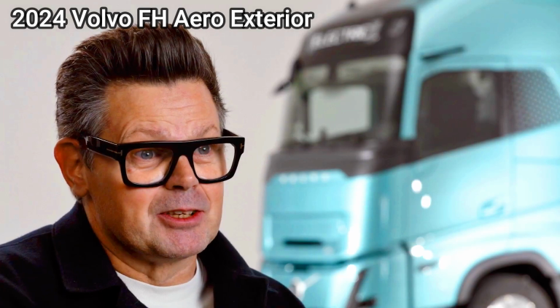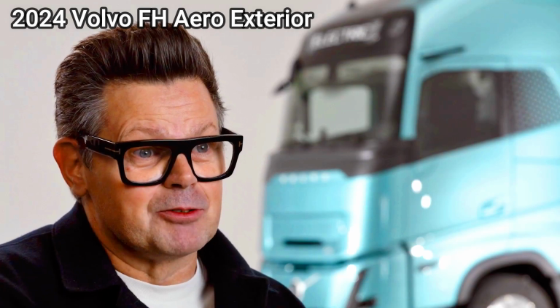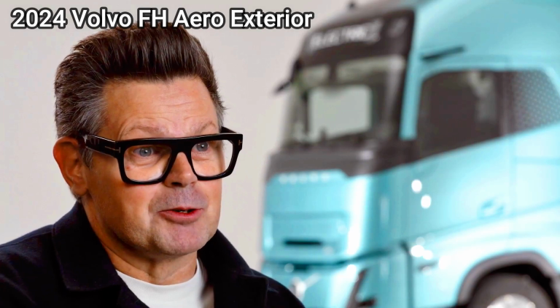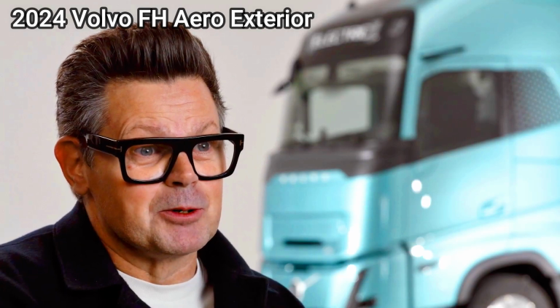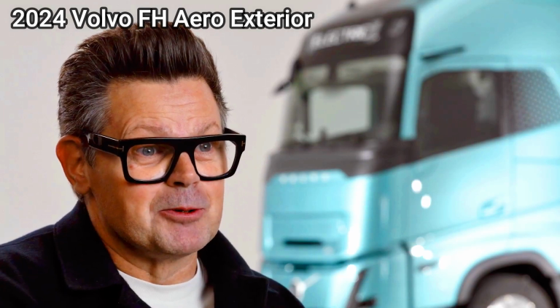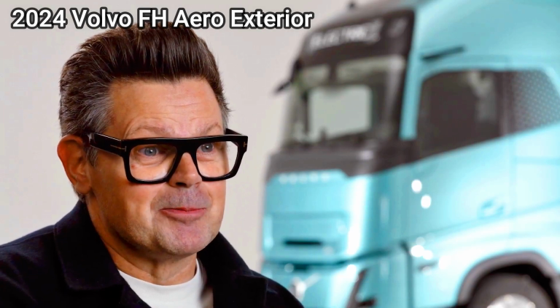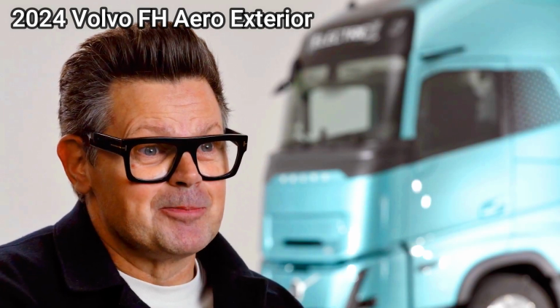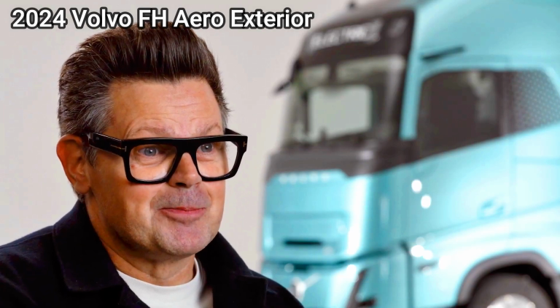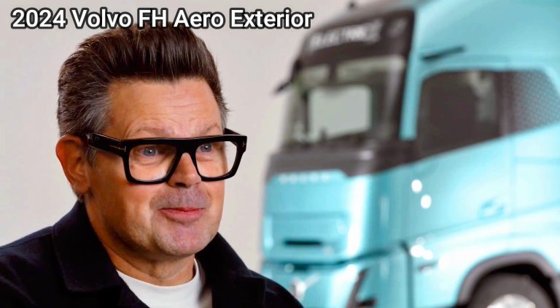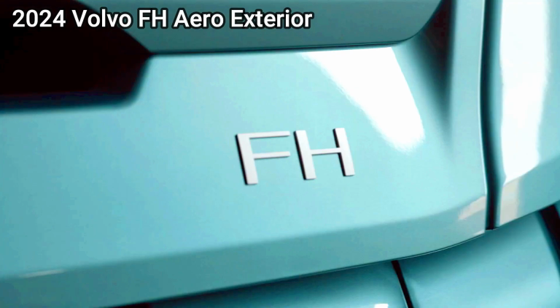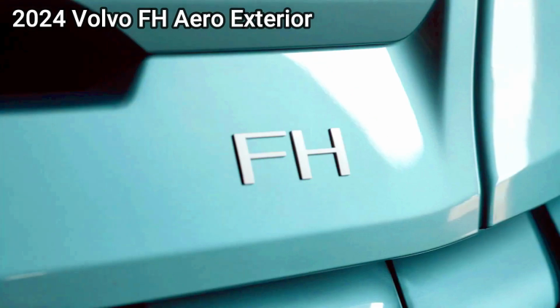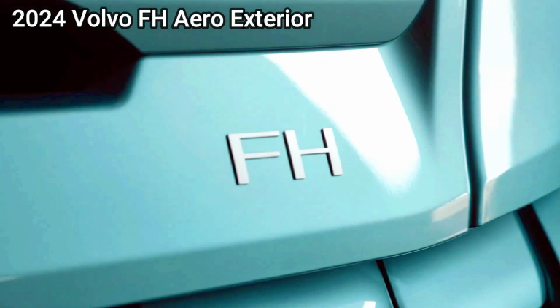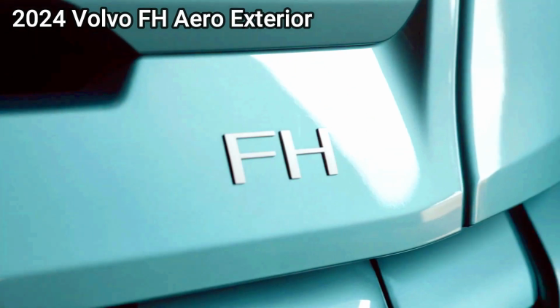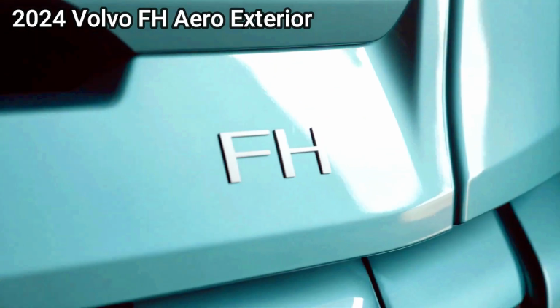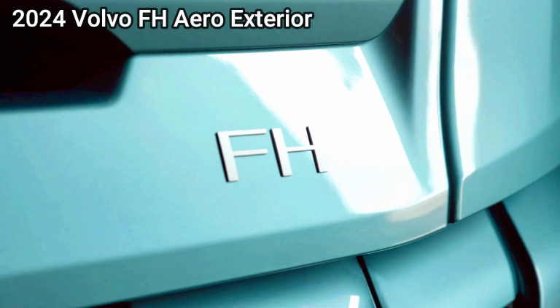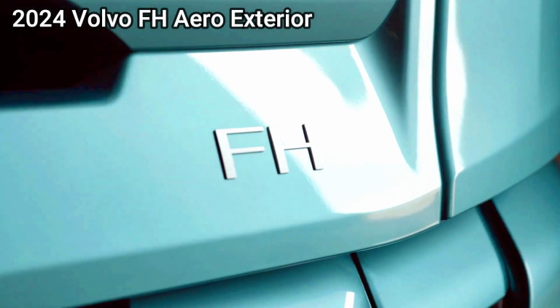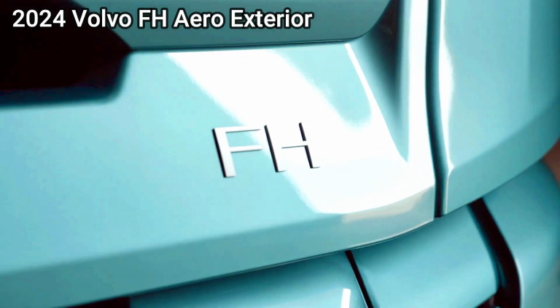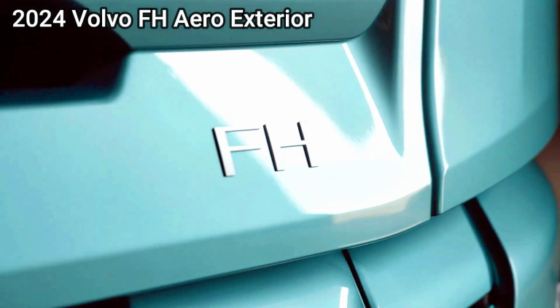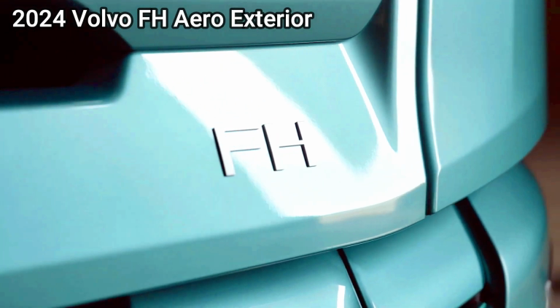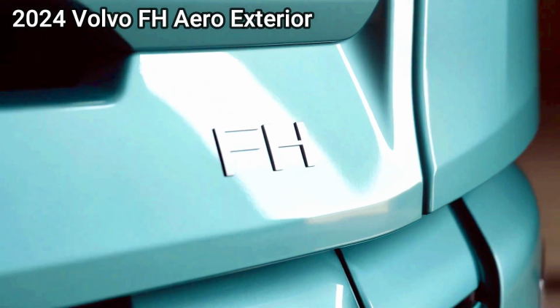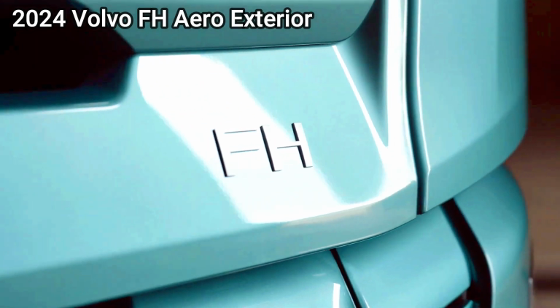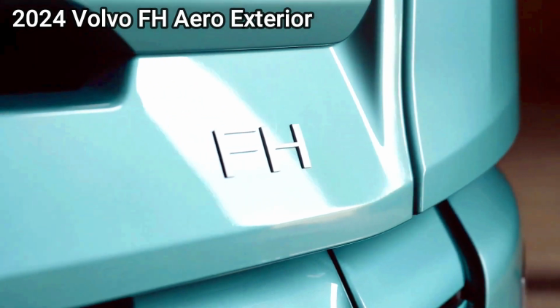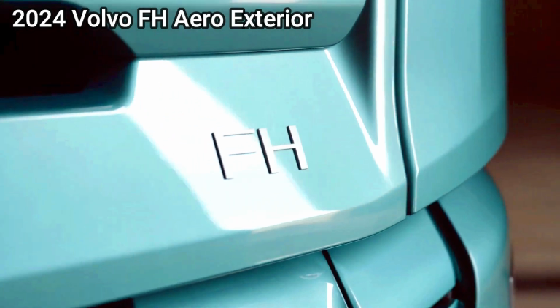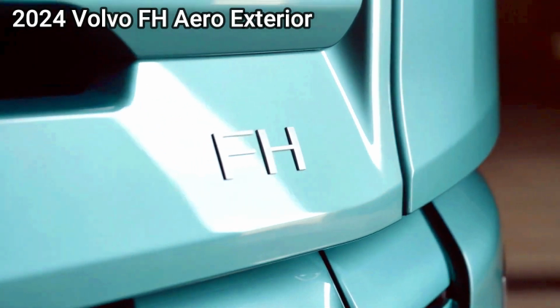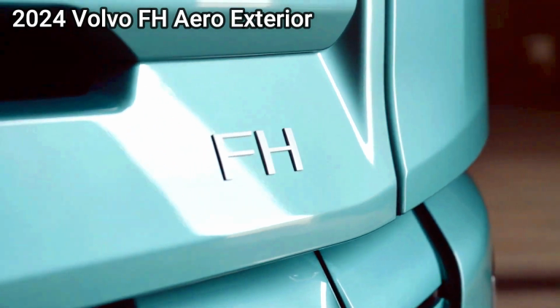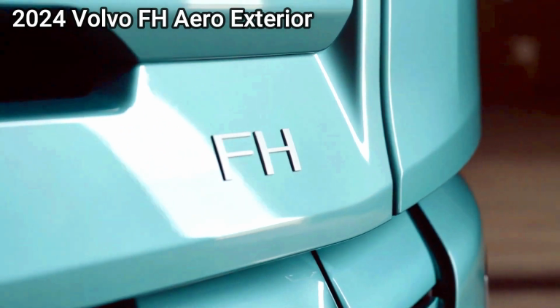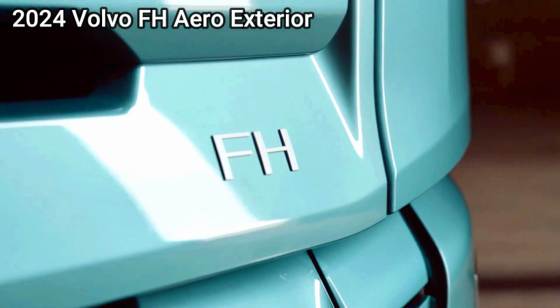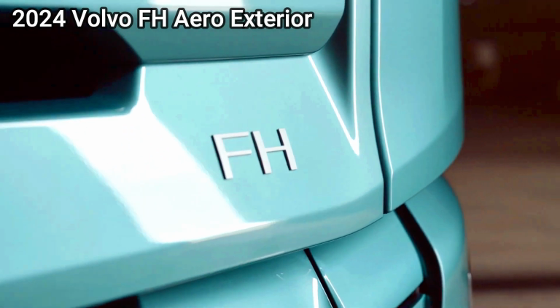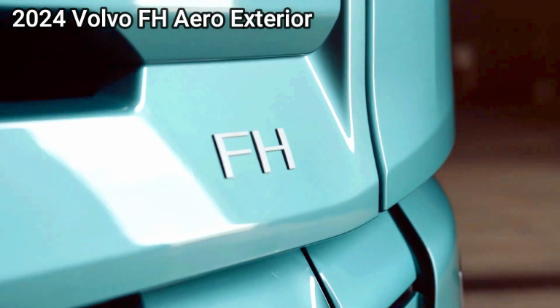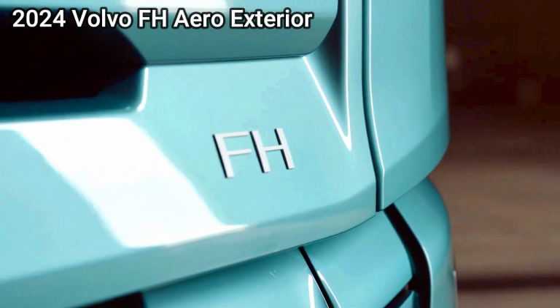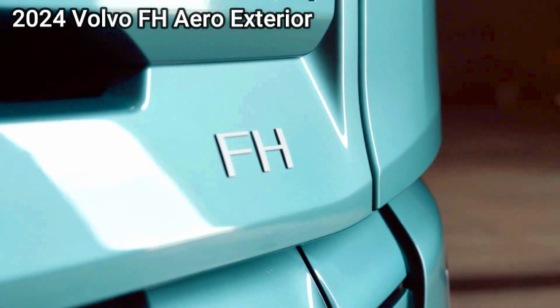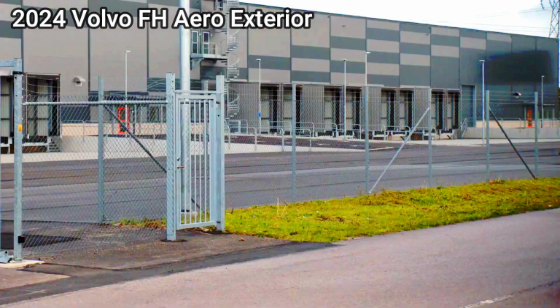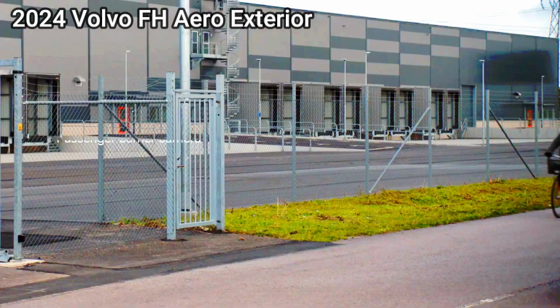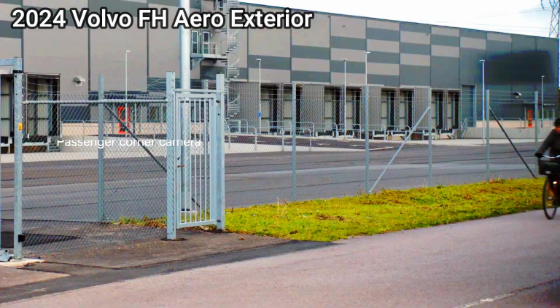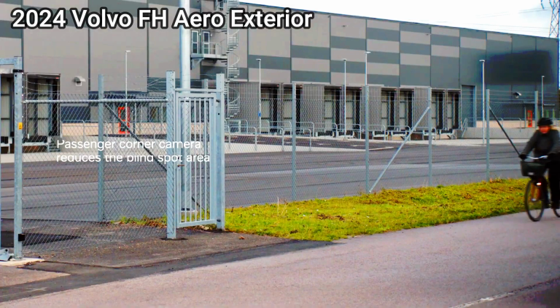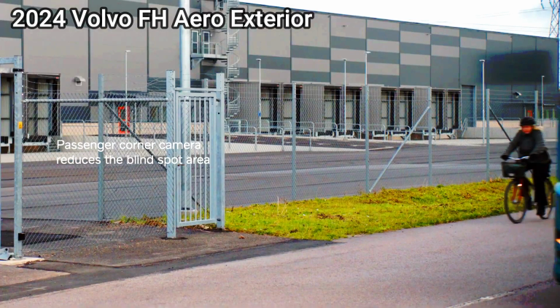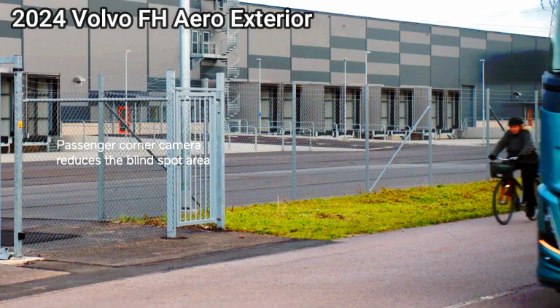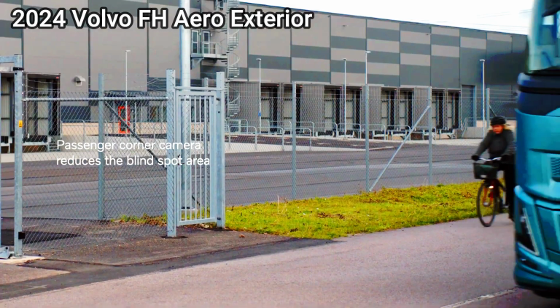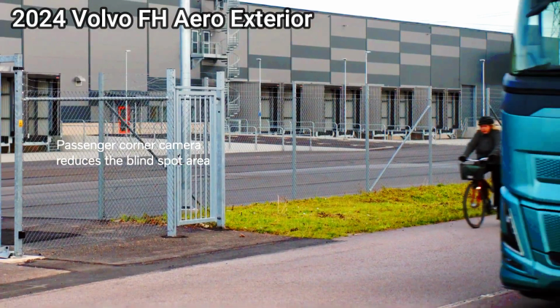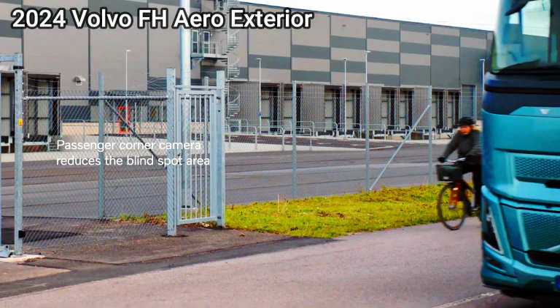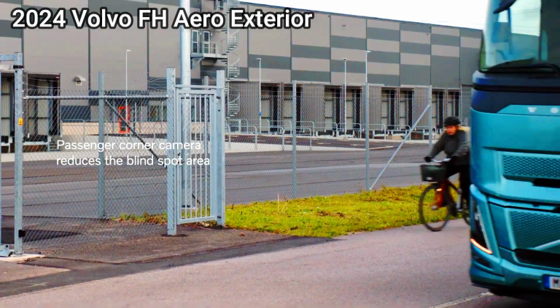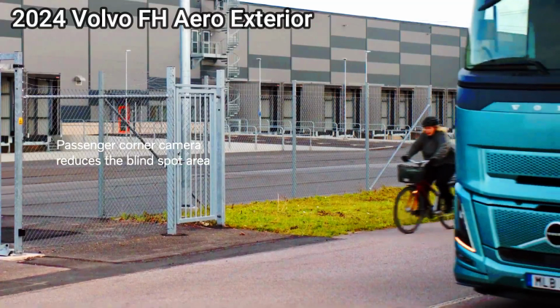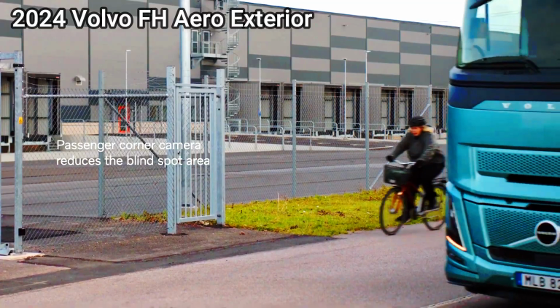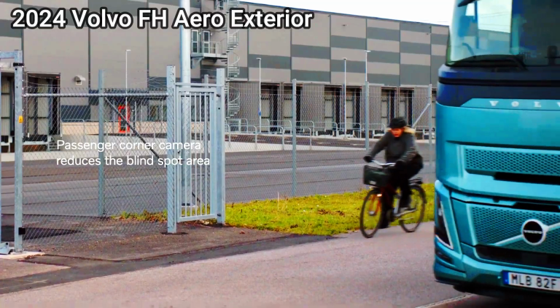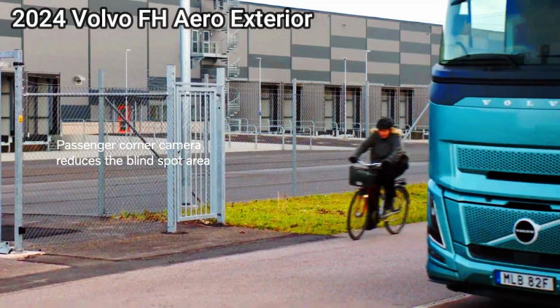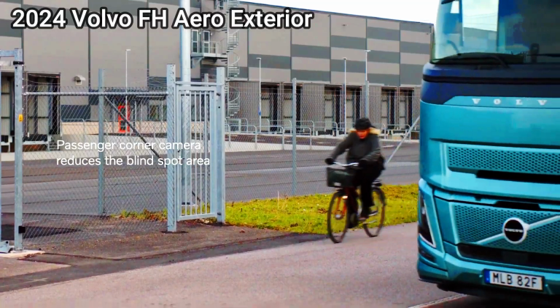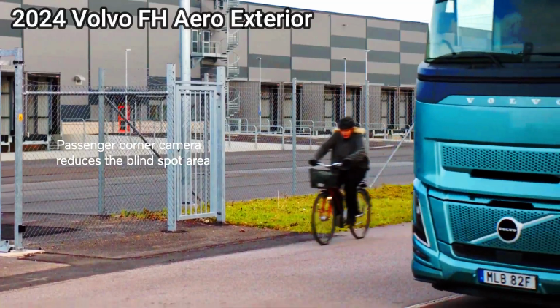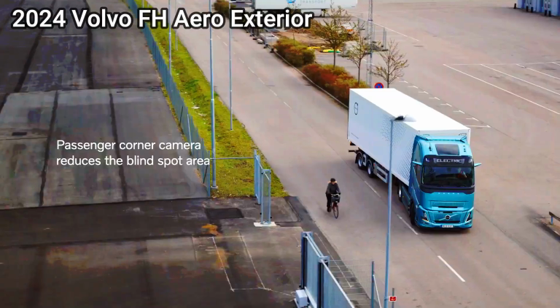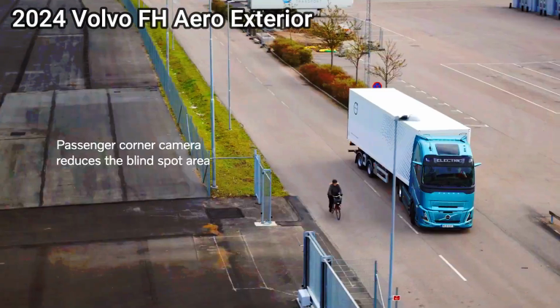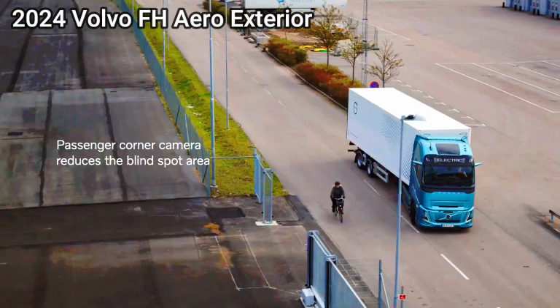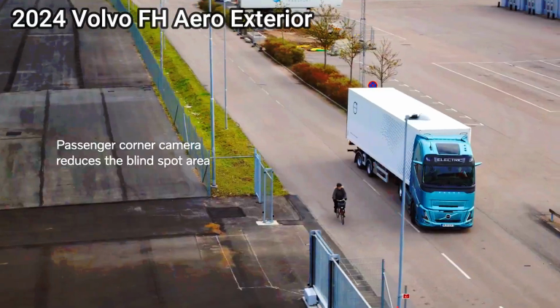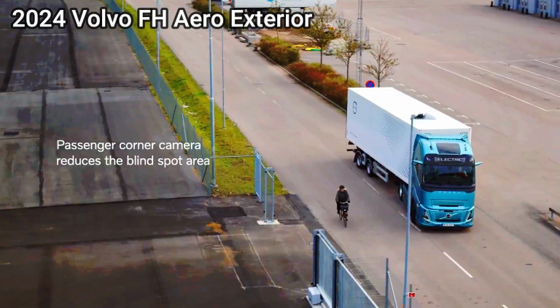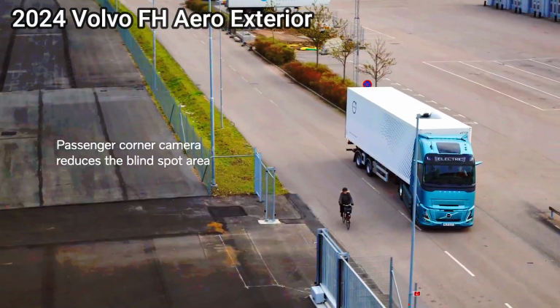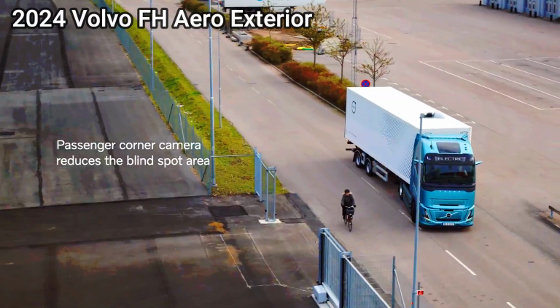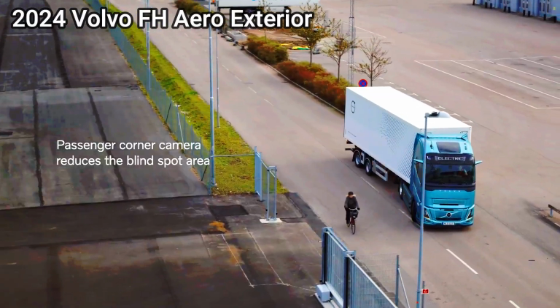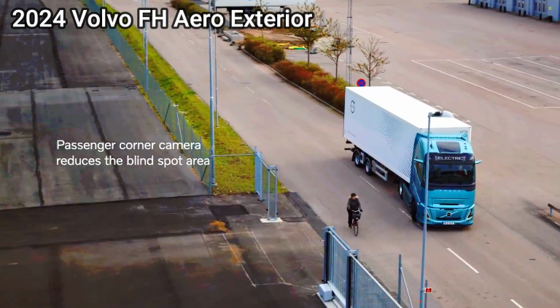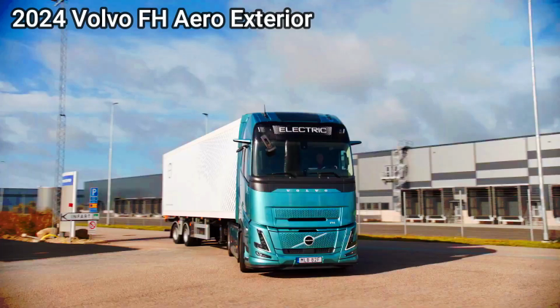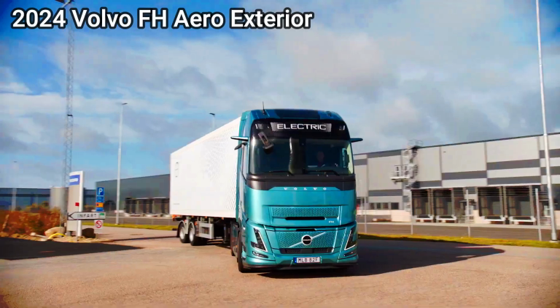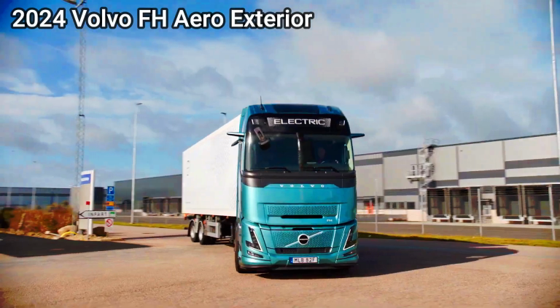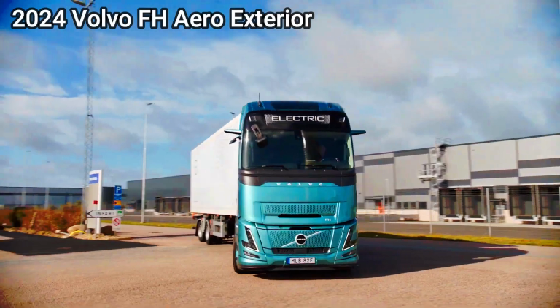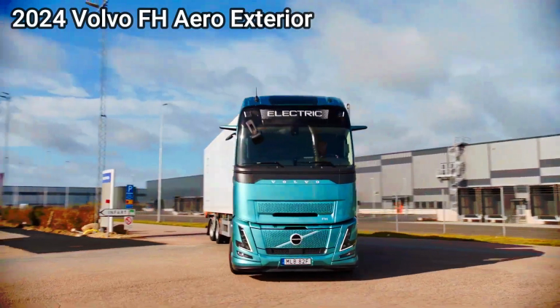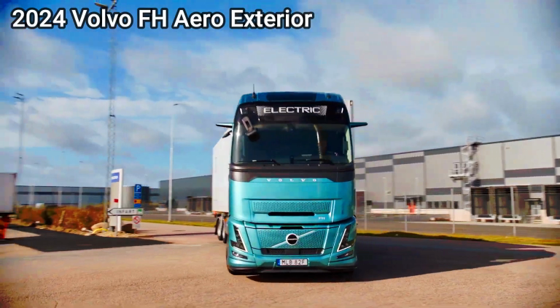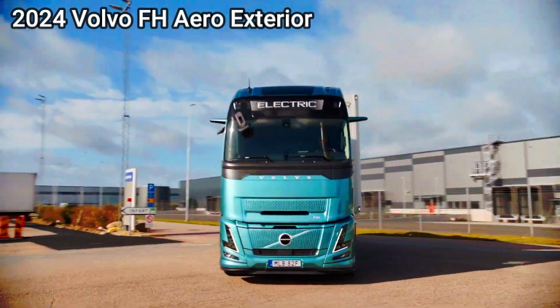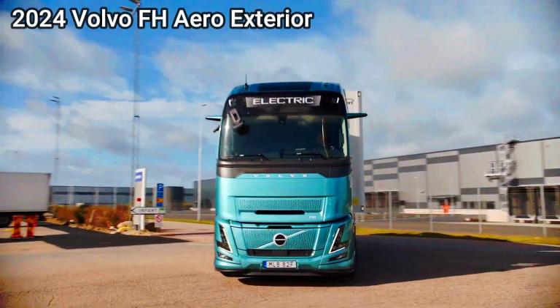I hope this comparison helps you choose the right truck for your needs. Let me know if you have any other questions.